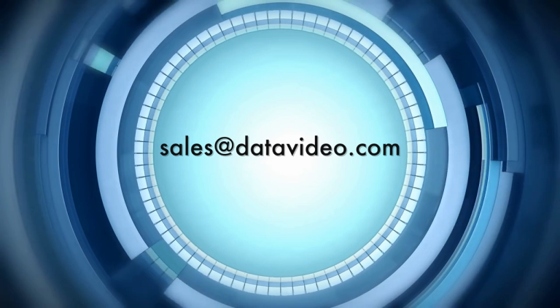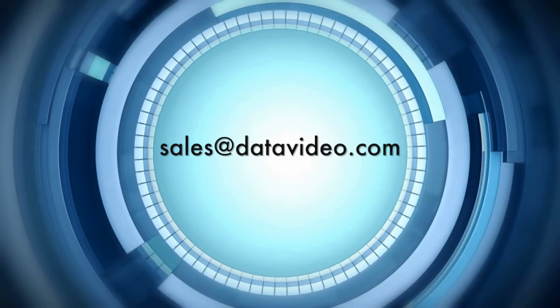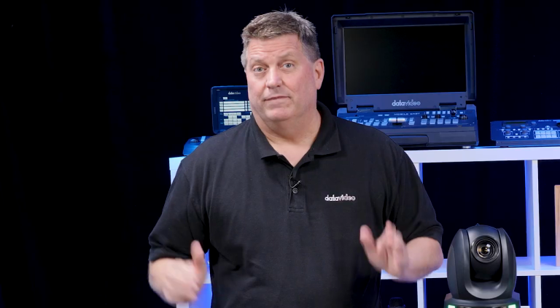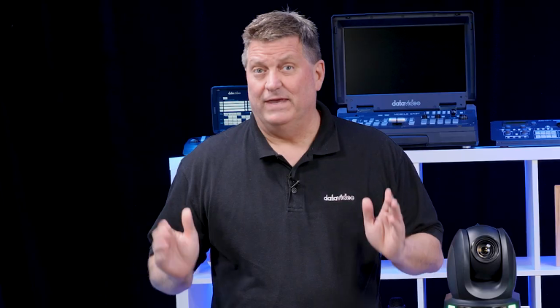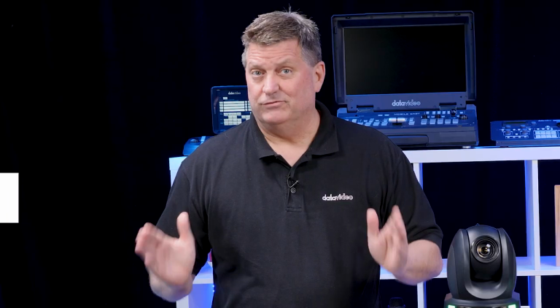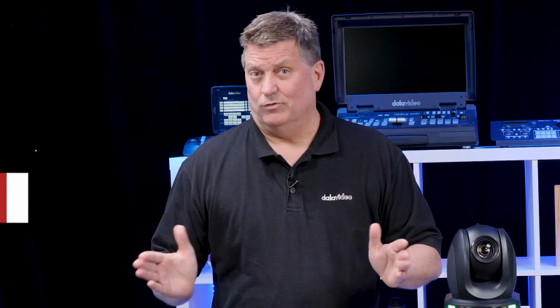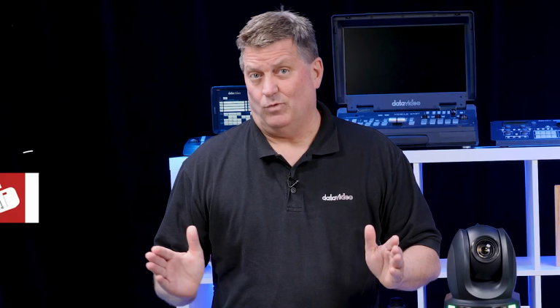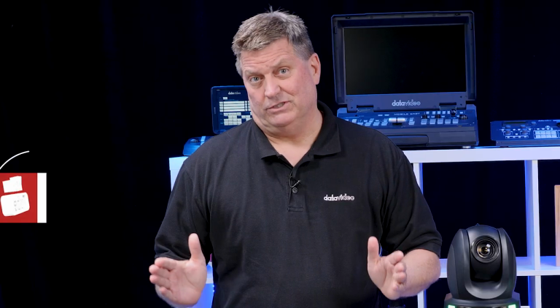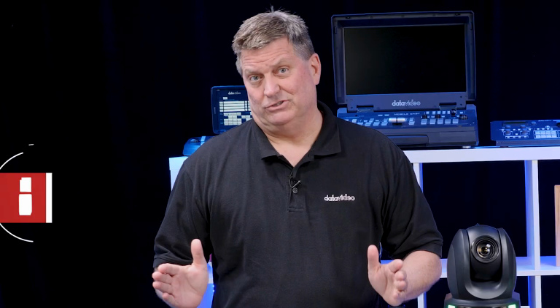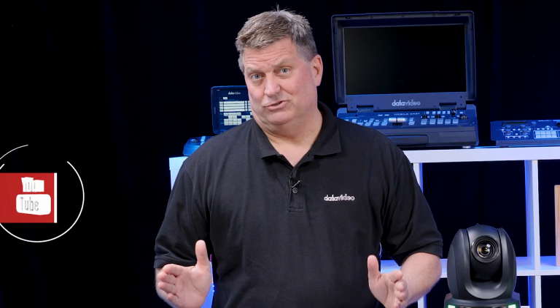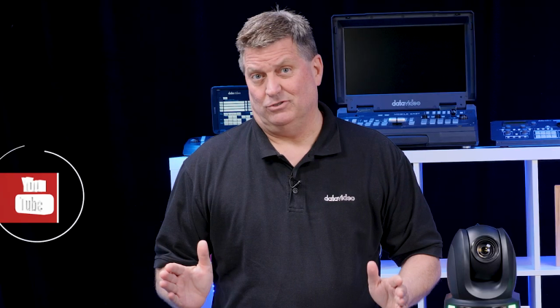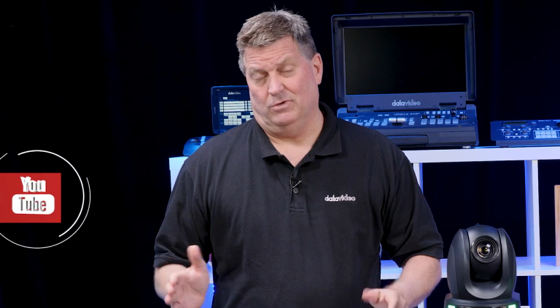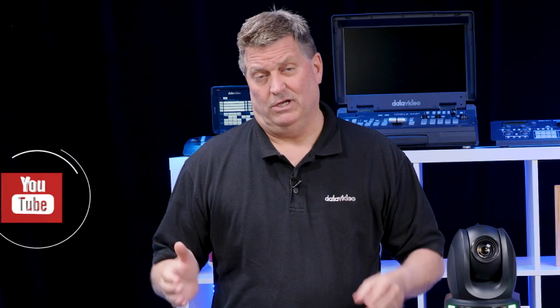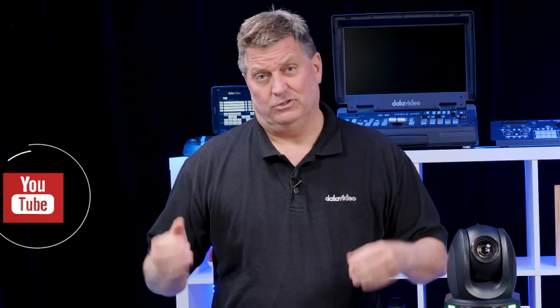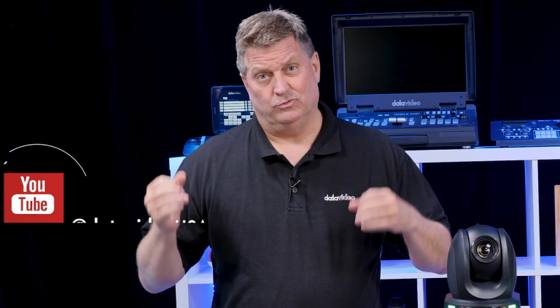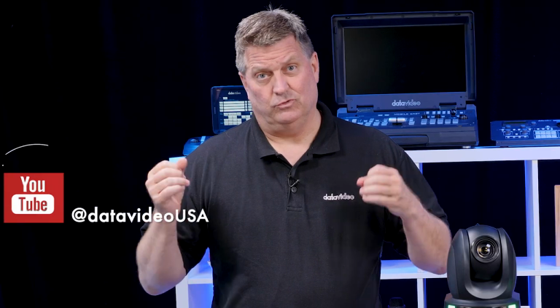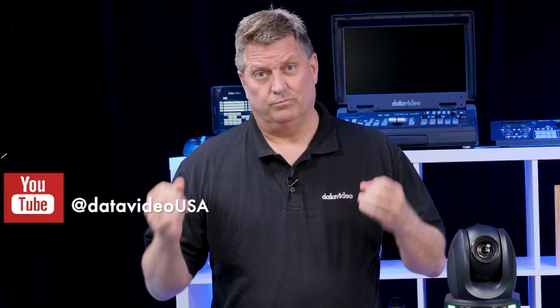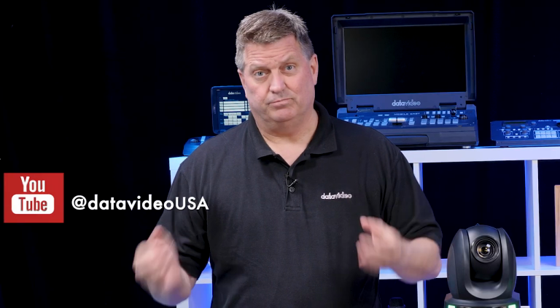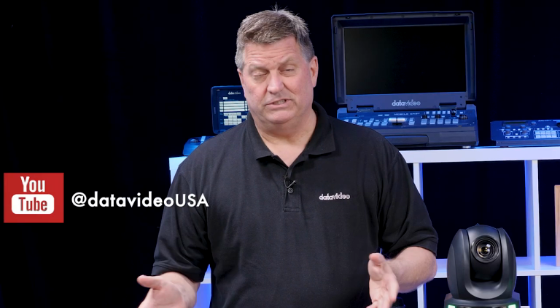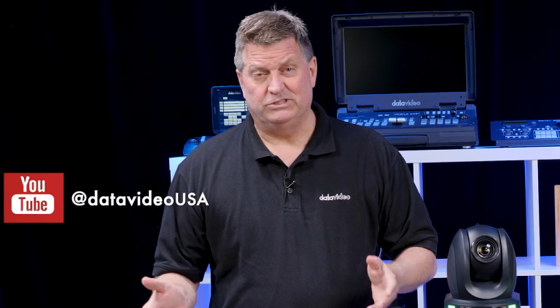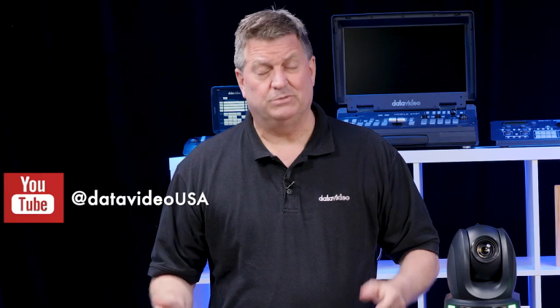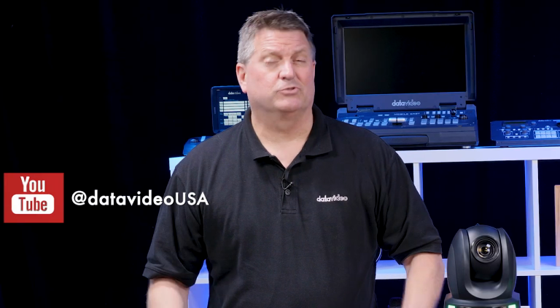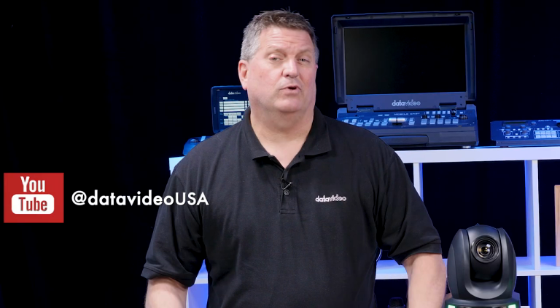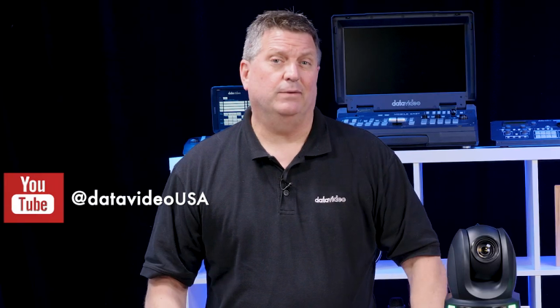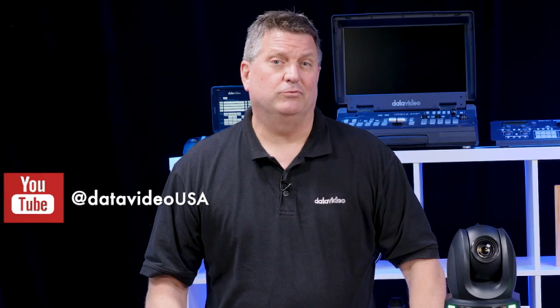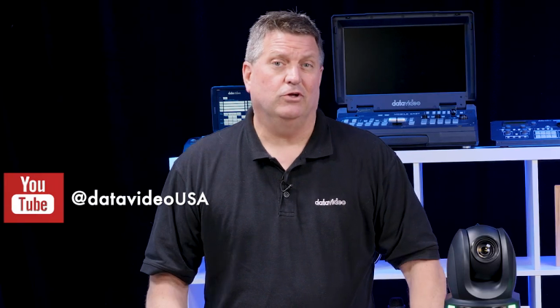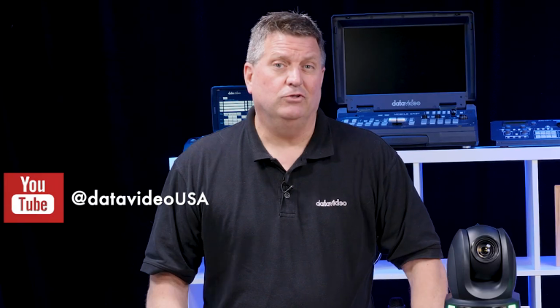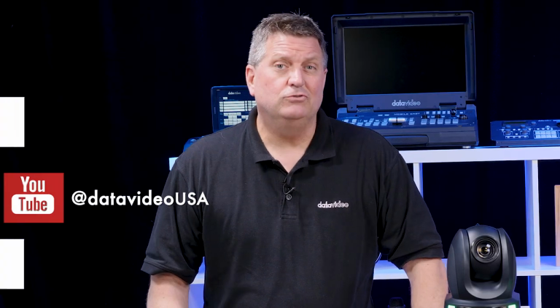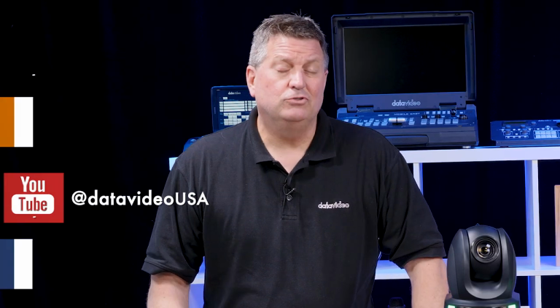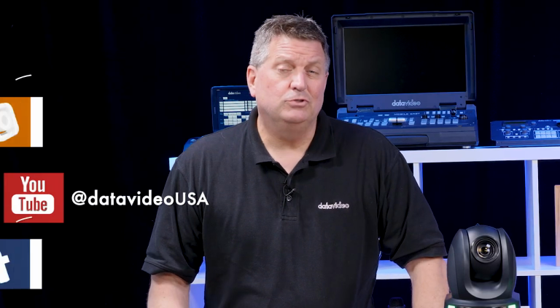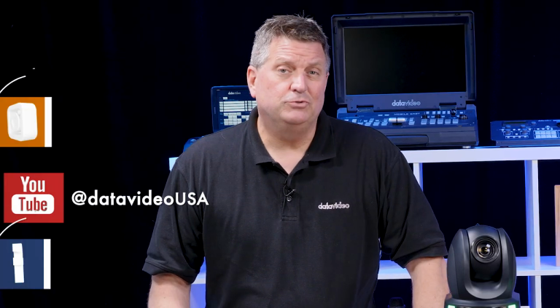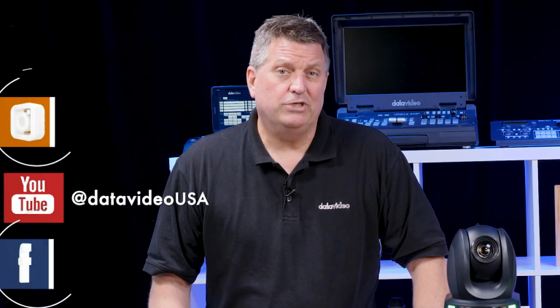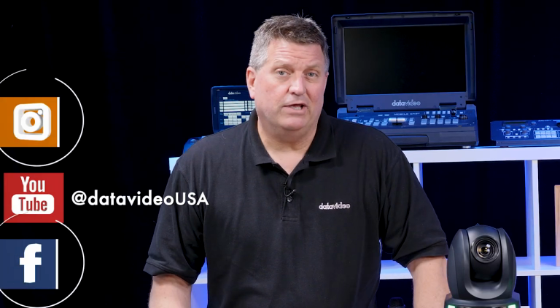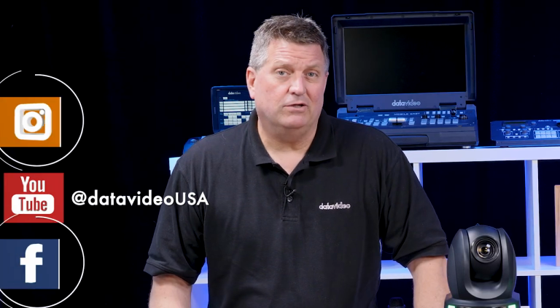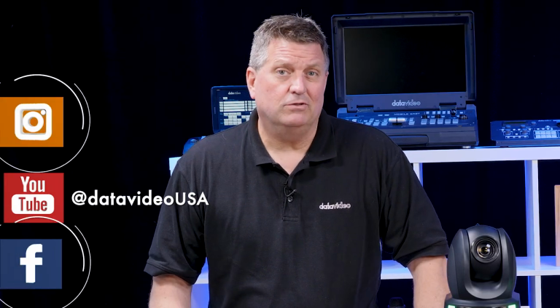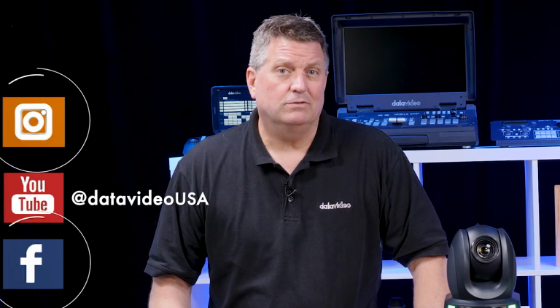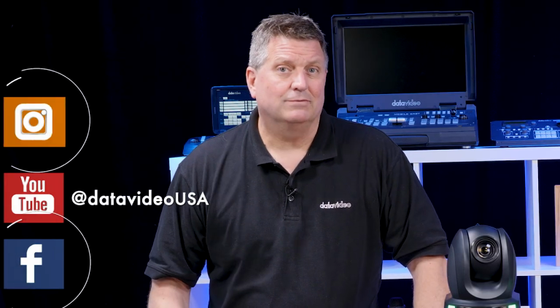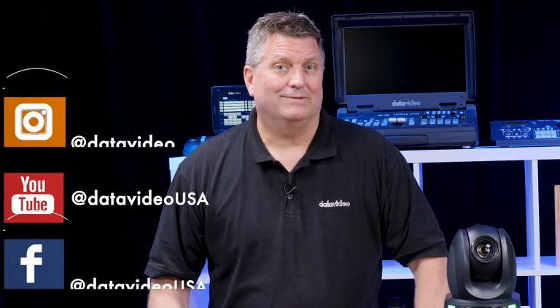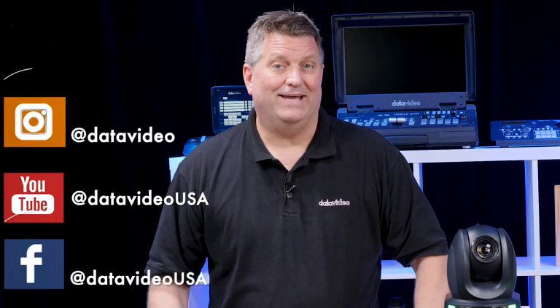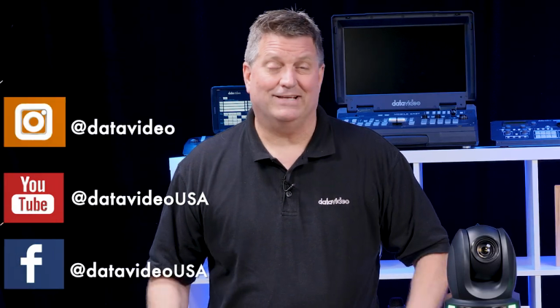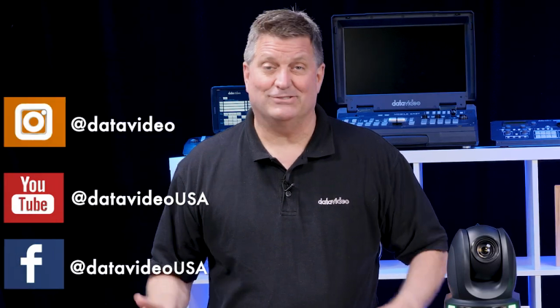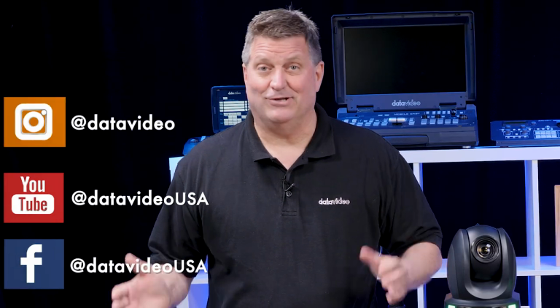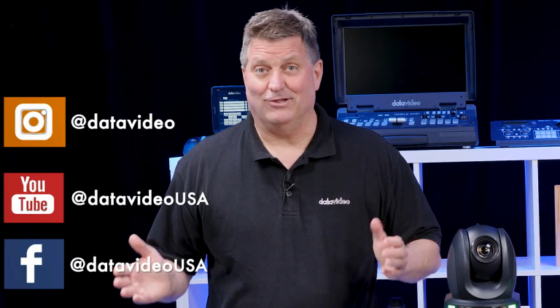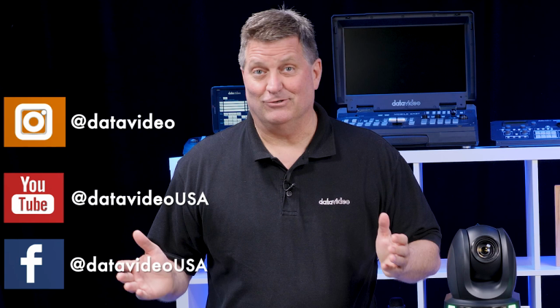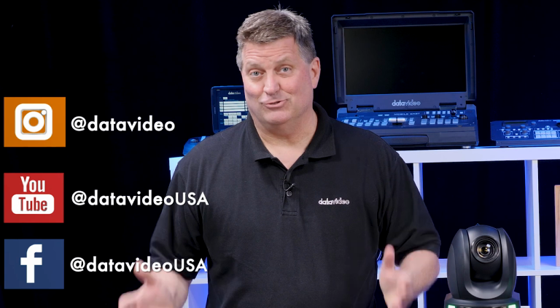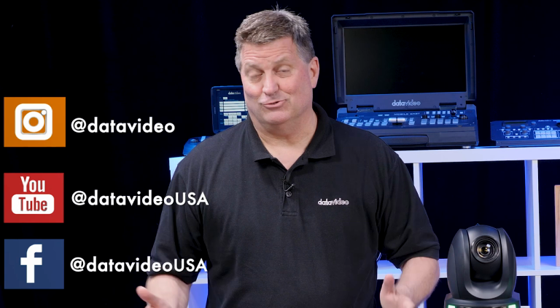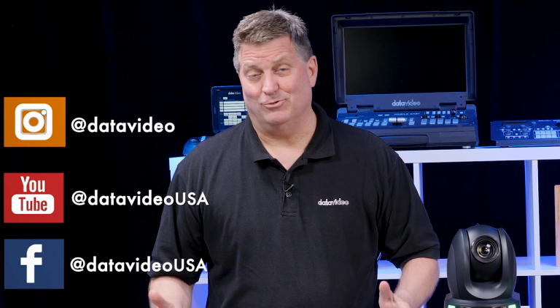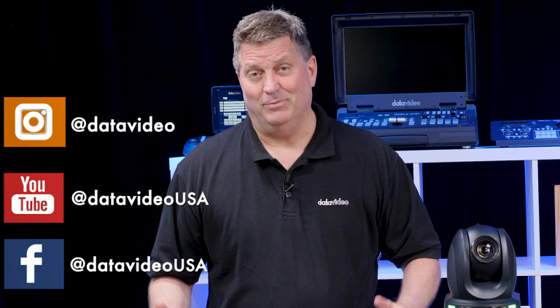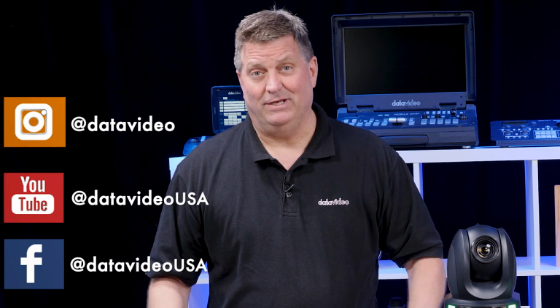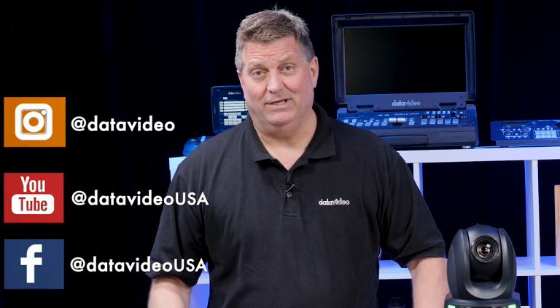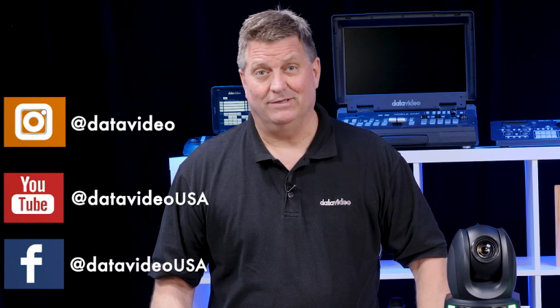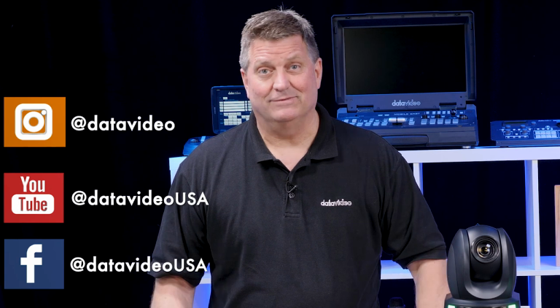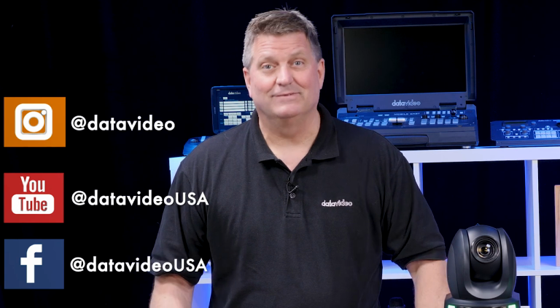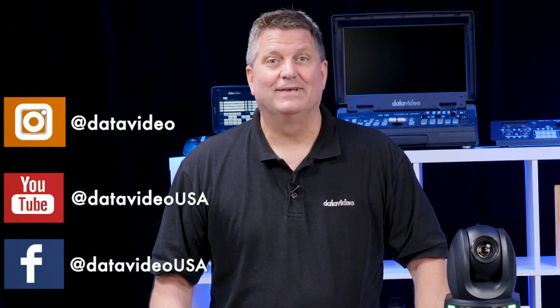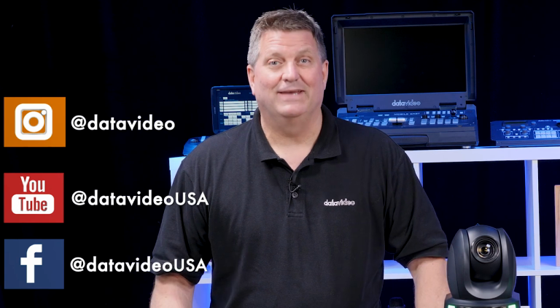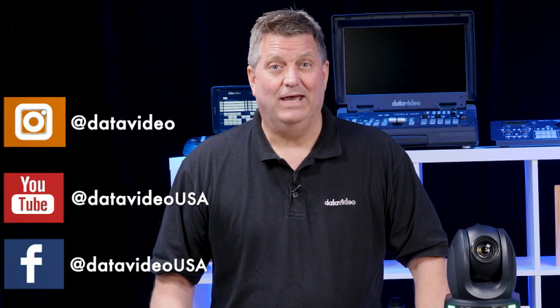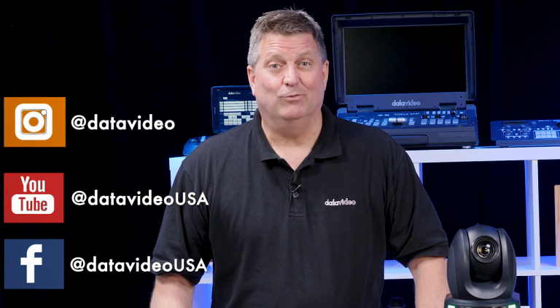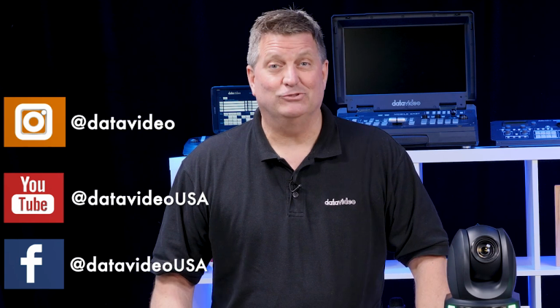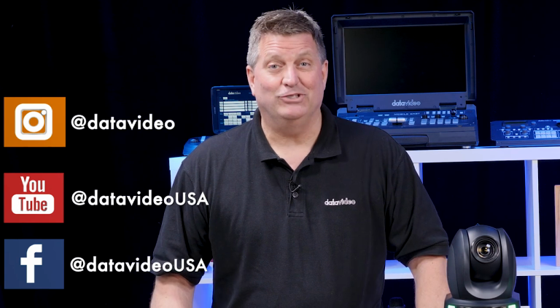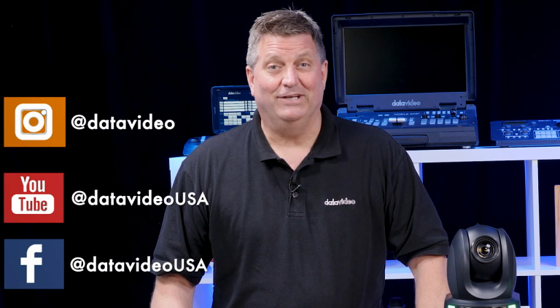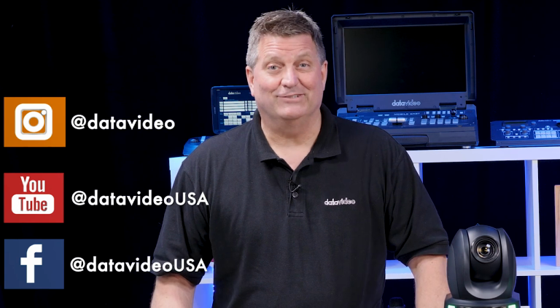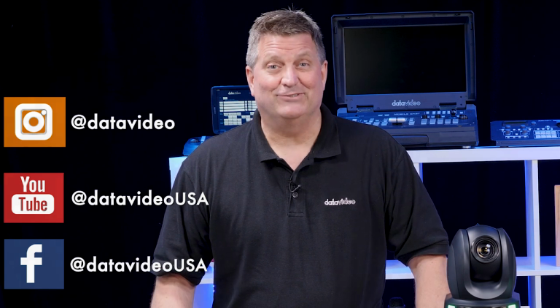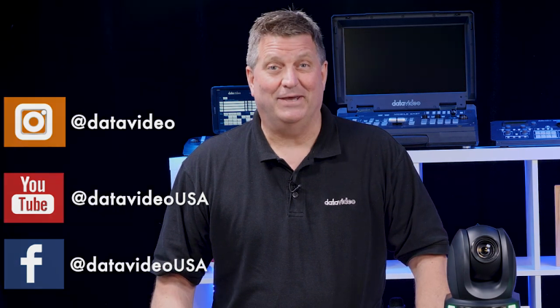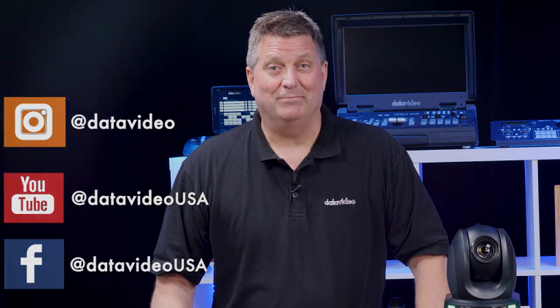Thanks for watching. Please subscribe to our YouTube channel, like us on all our social media, and we'll see you next time.